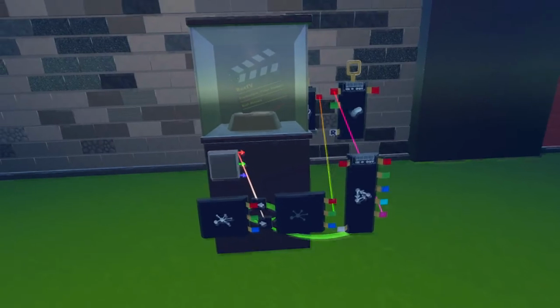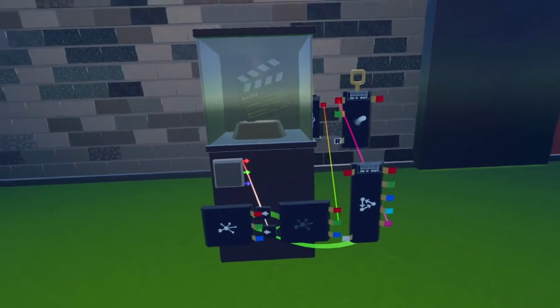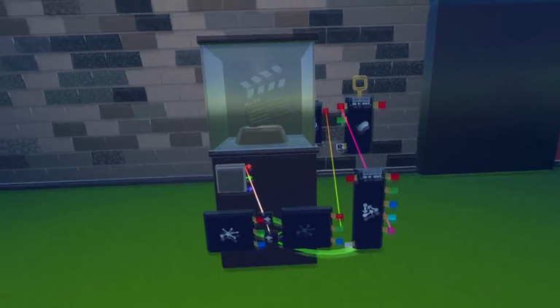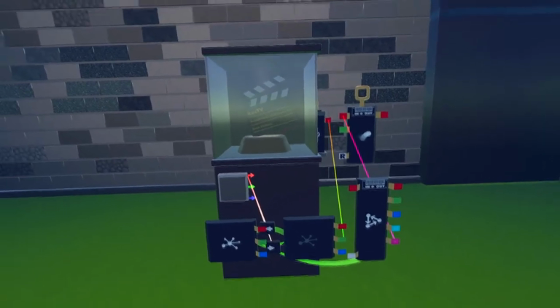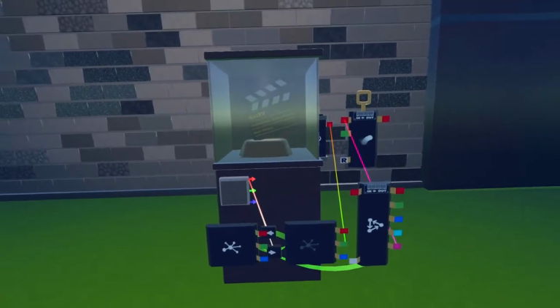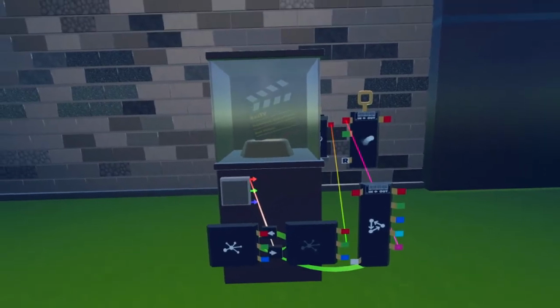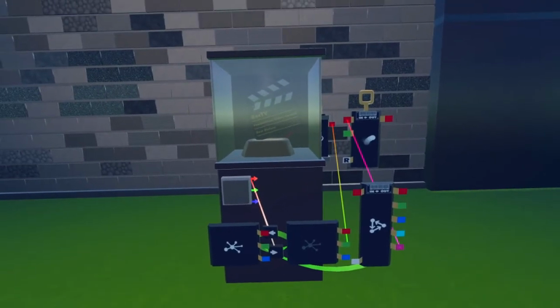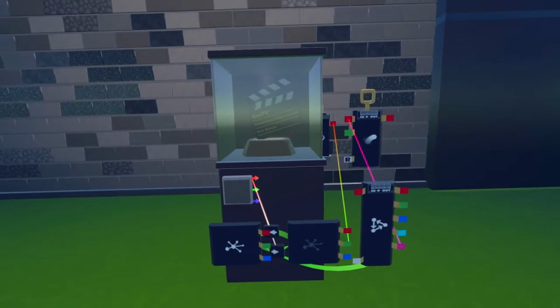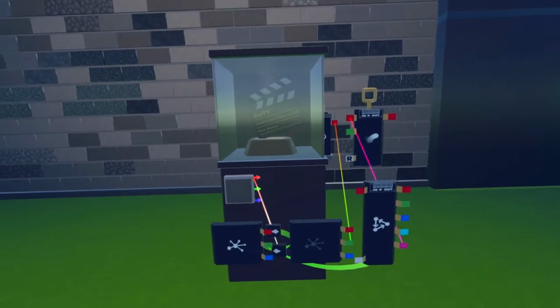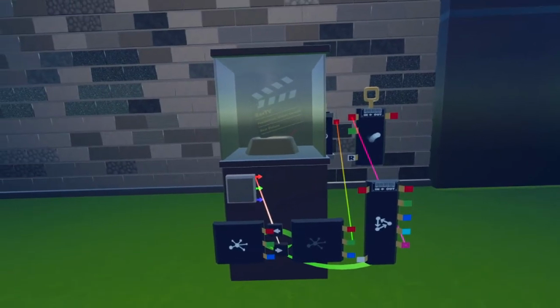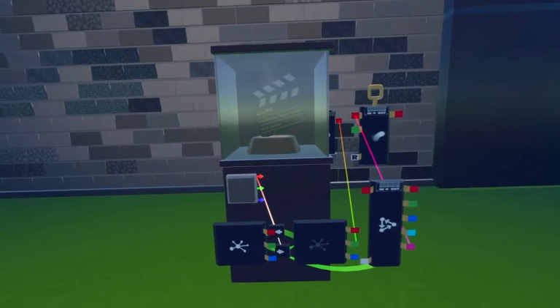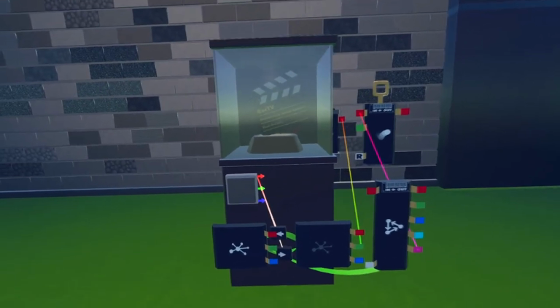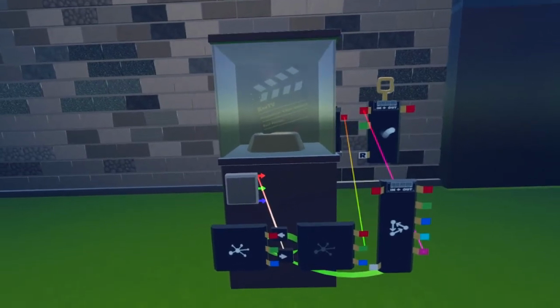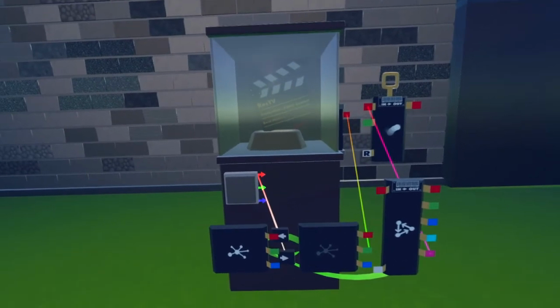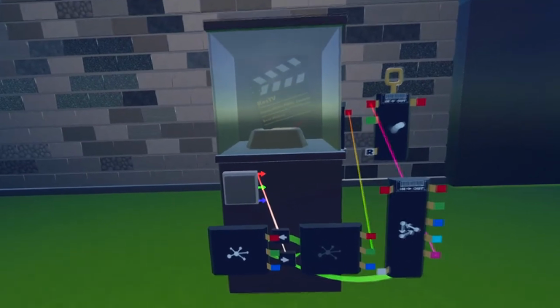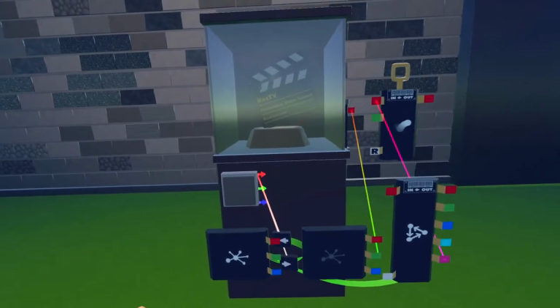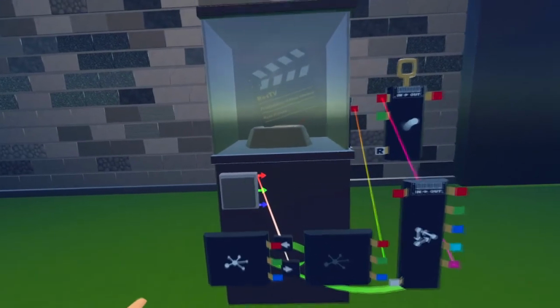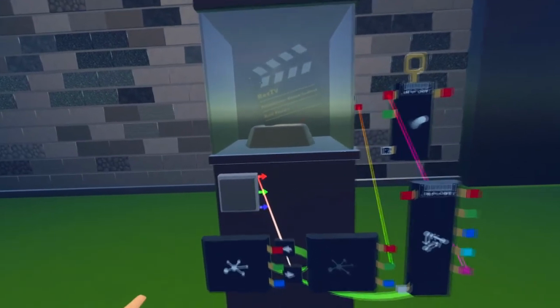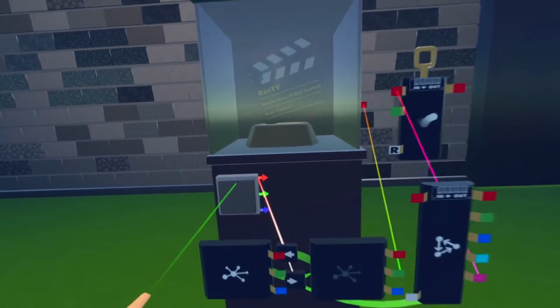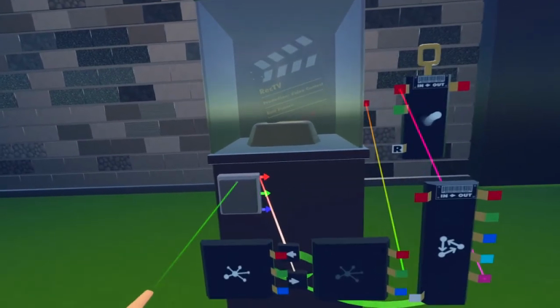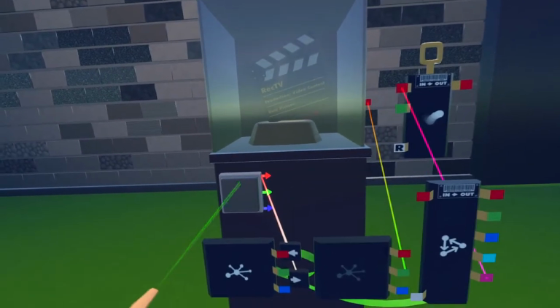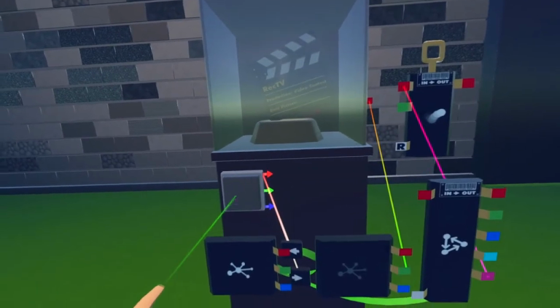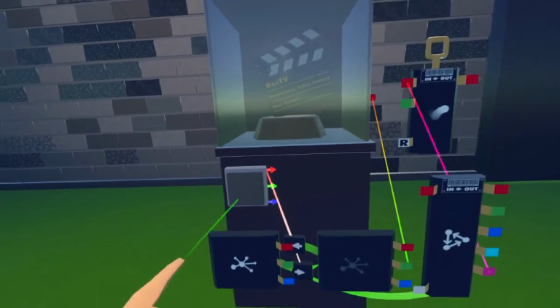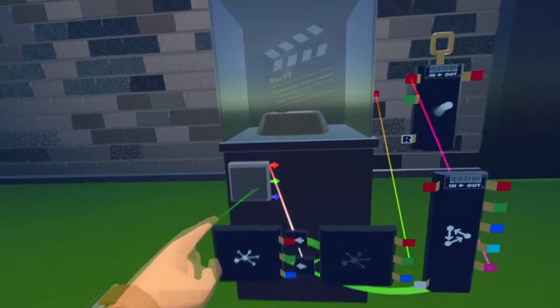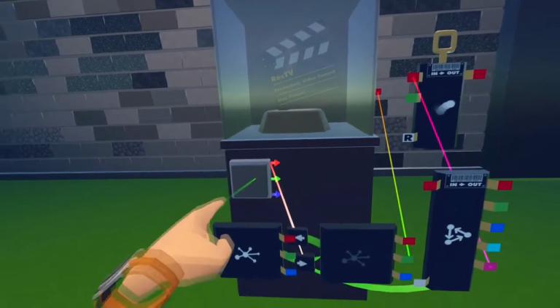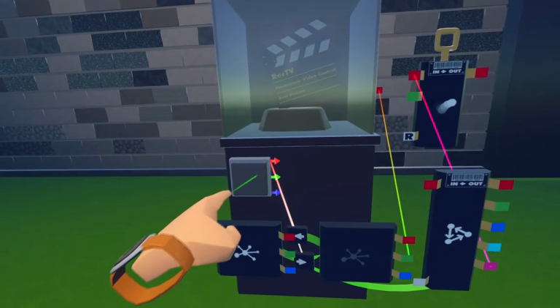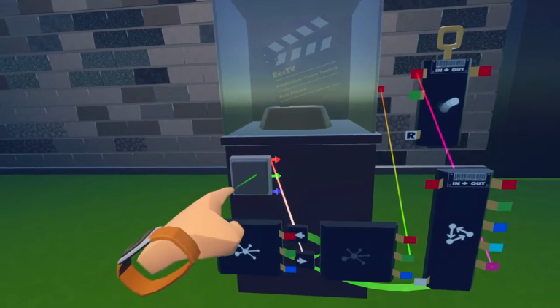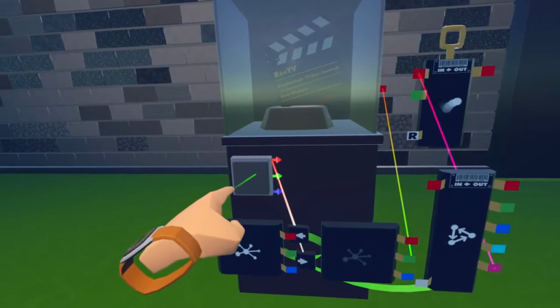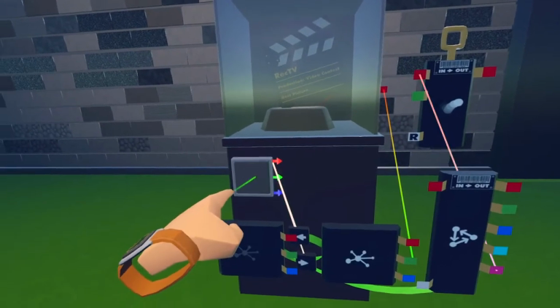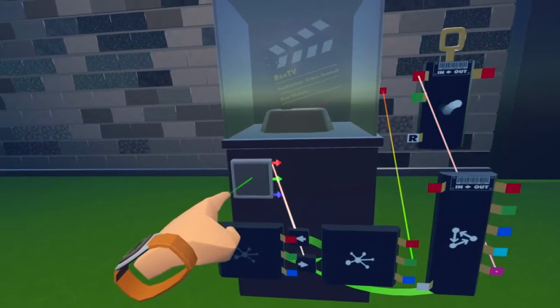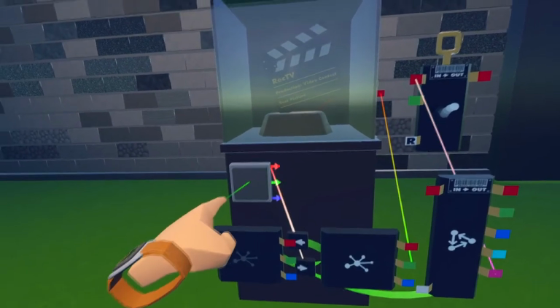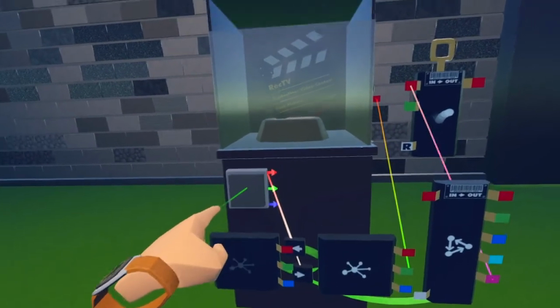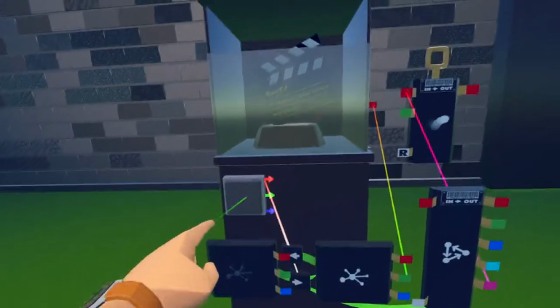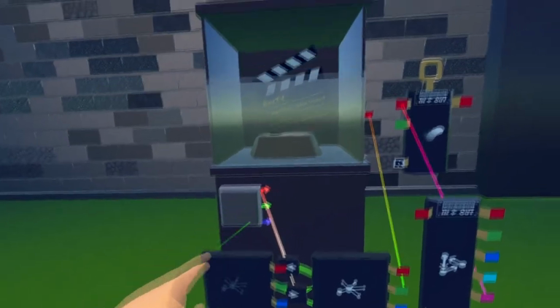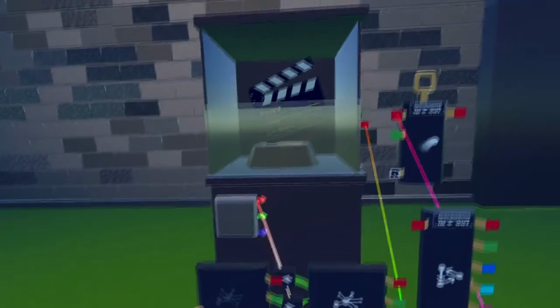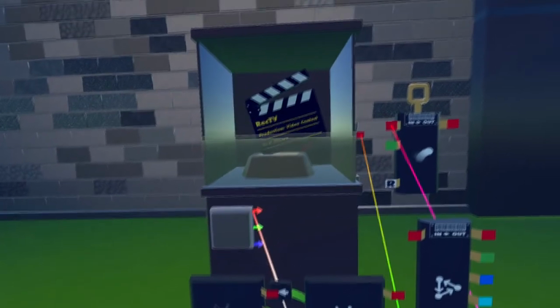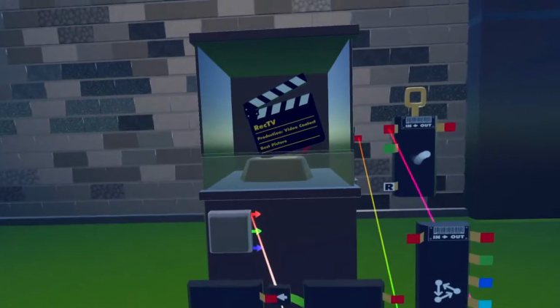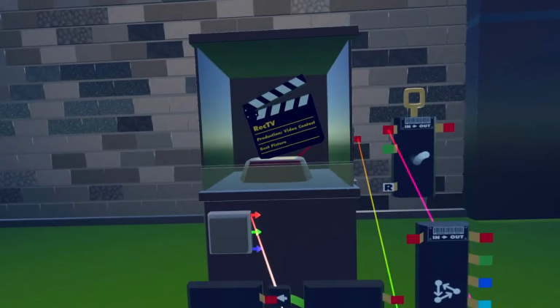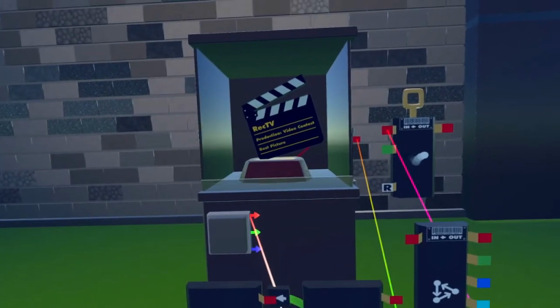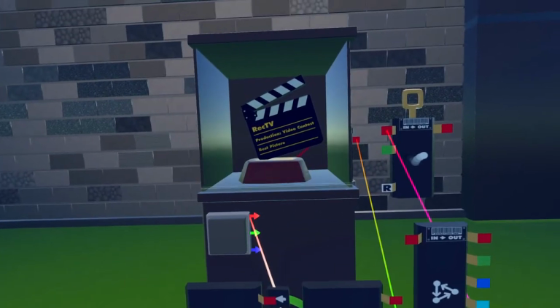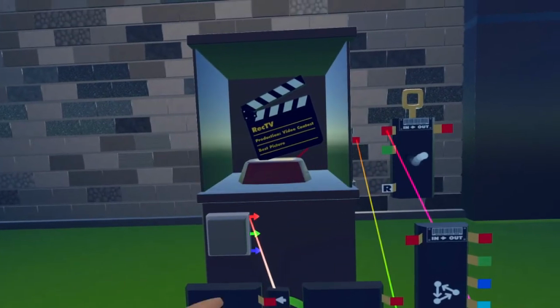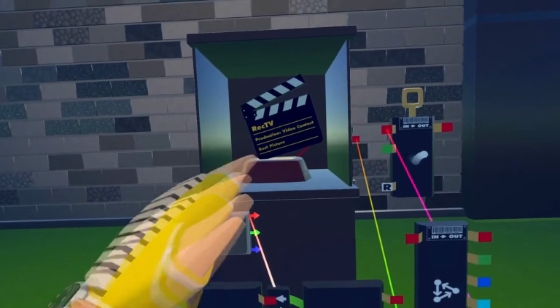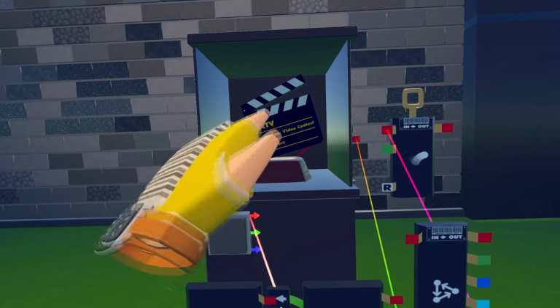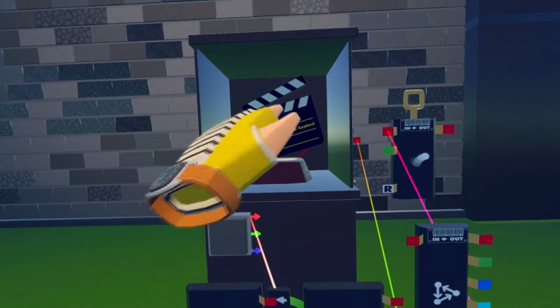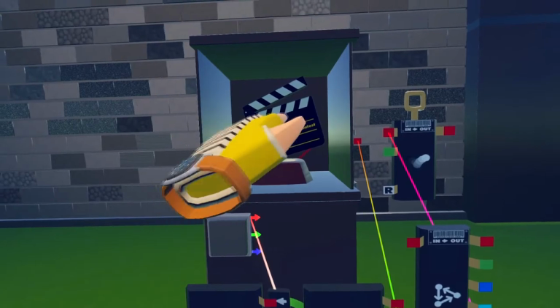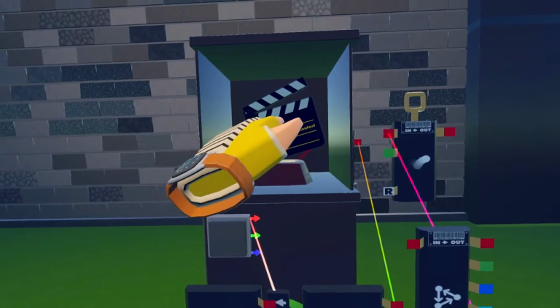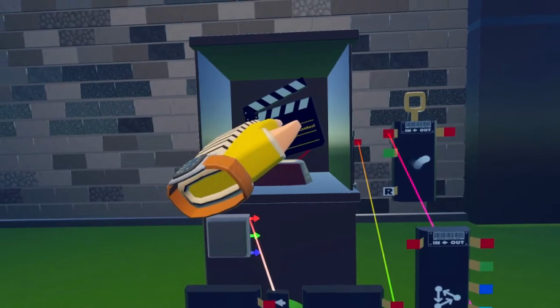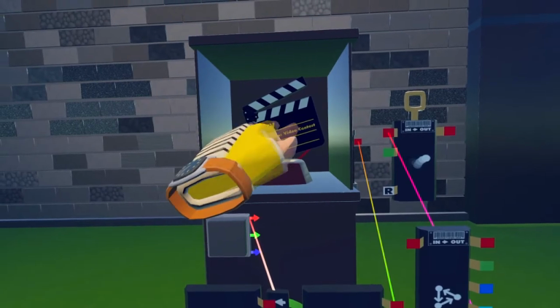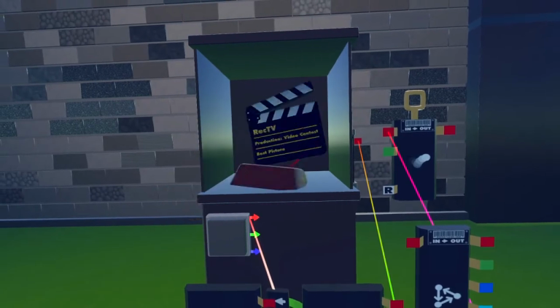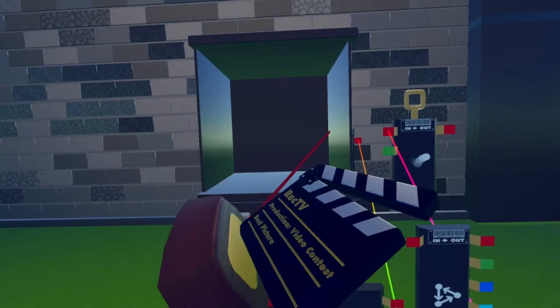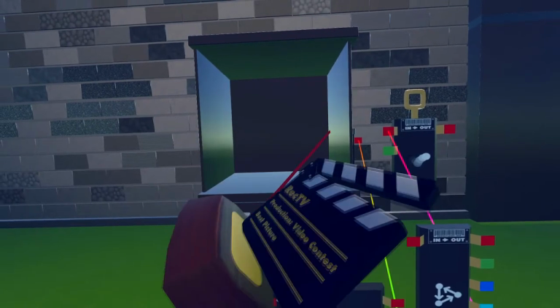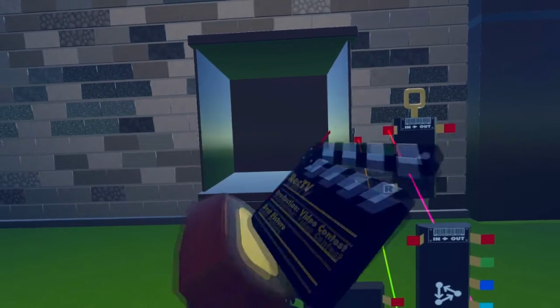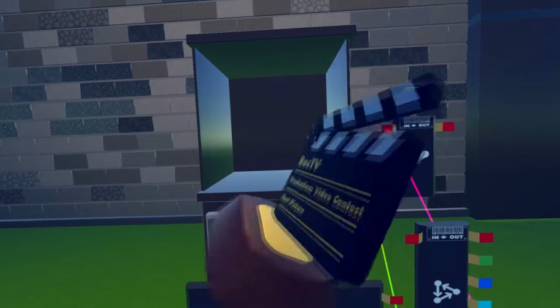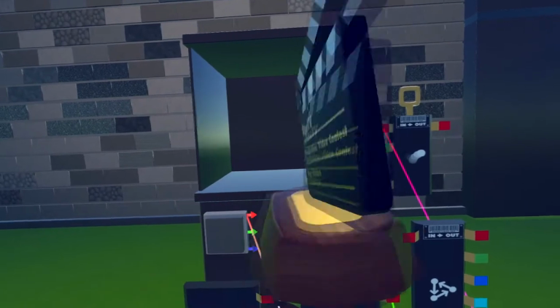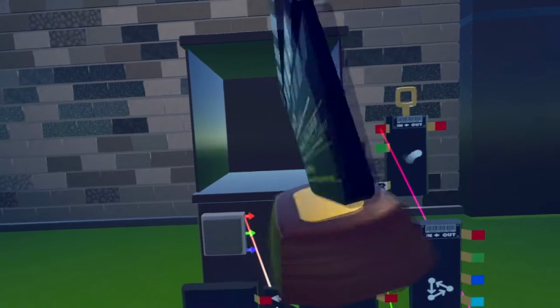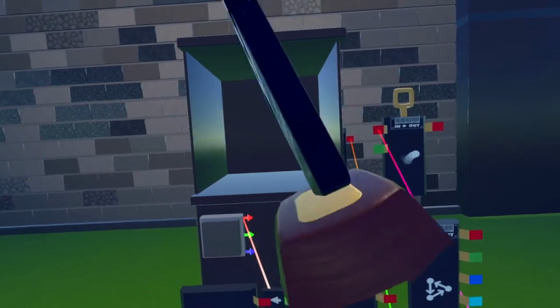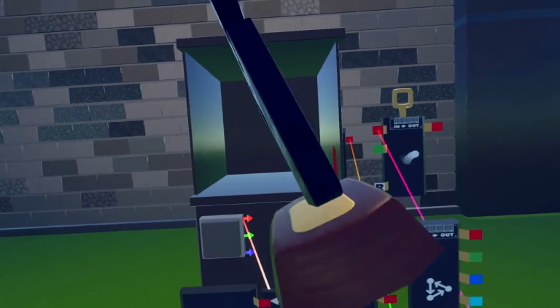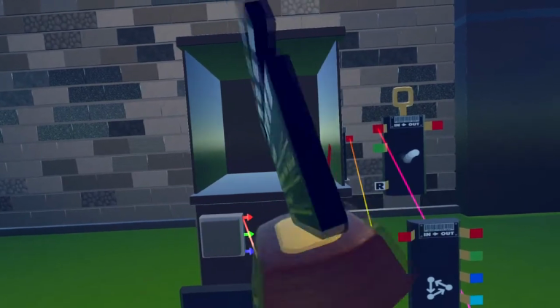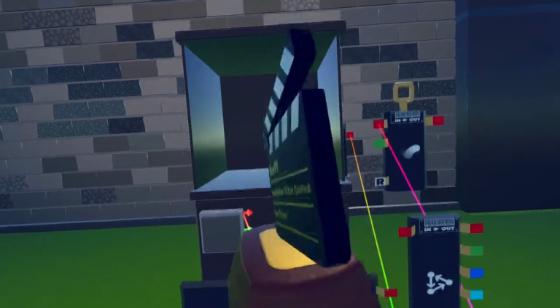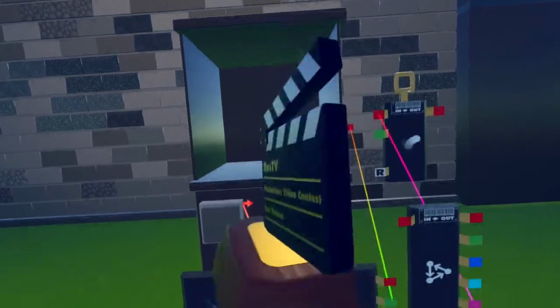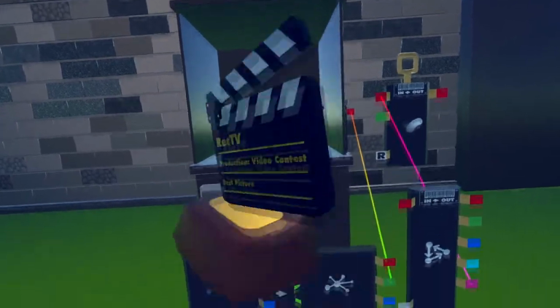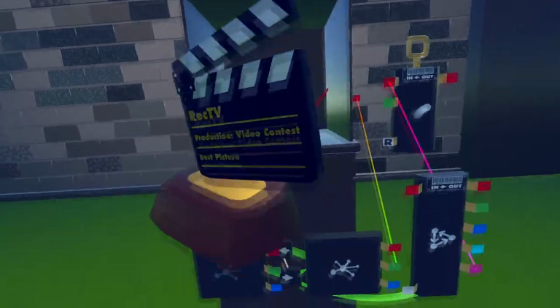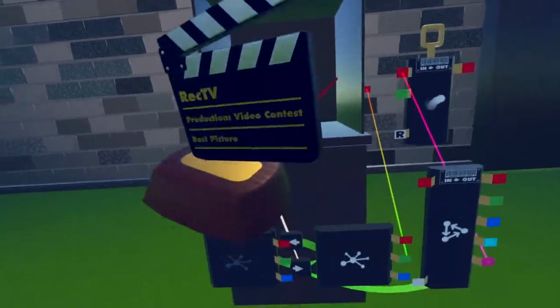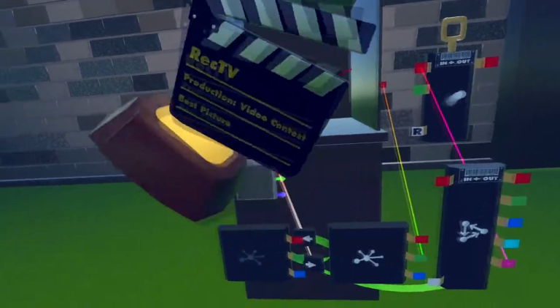A good example for this is this trophy cabinet. The trophy is only physical and grabbable when I open it by pressing this button.